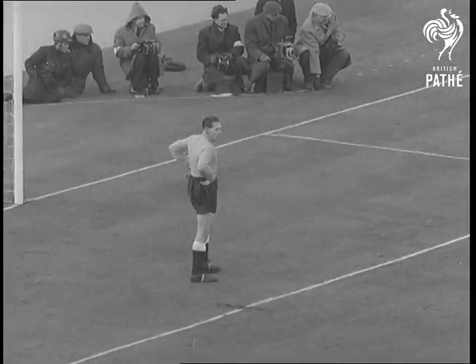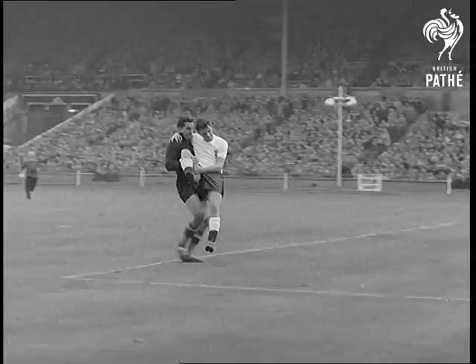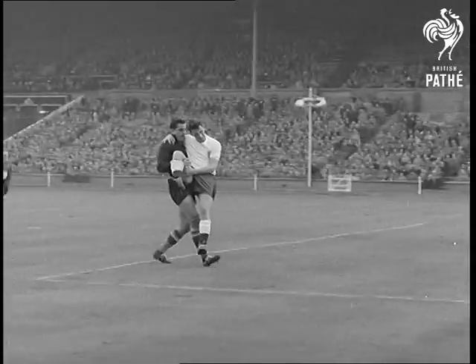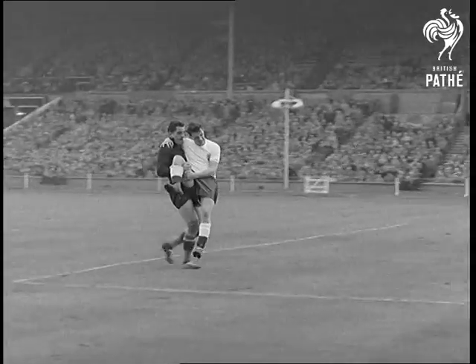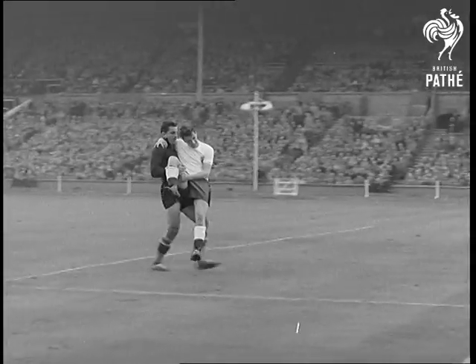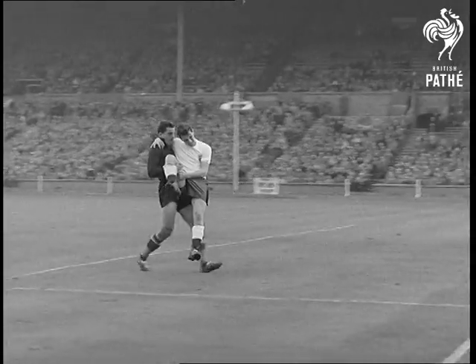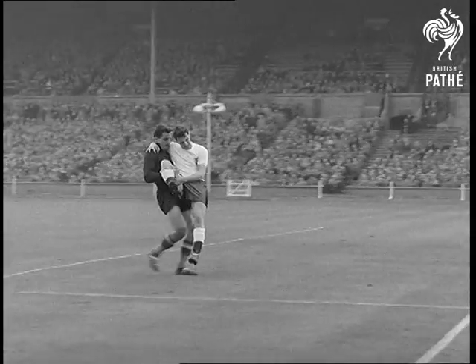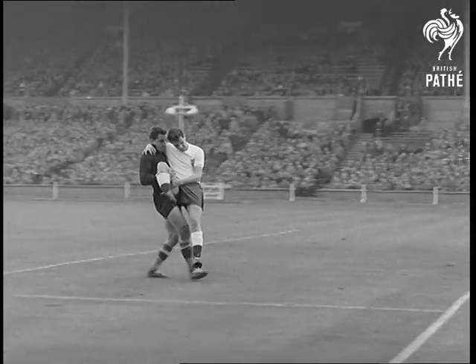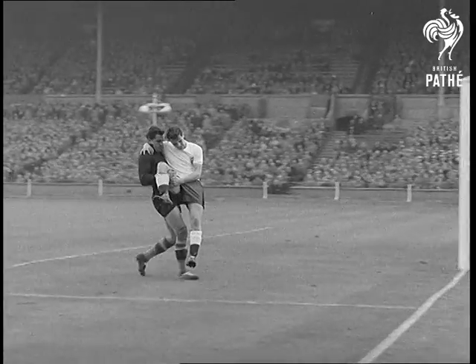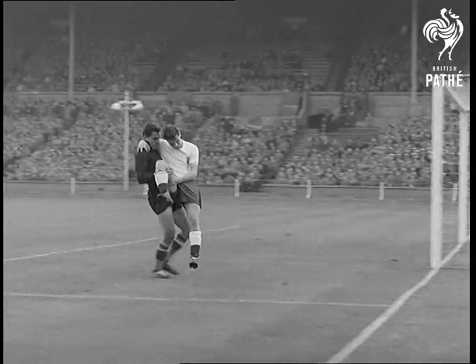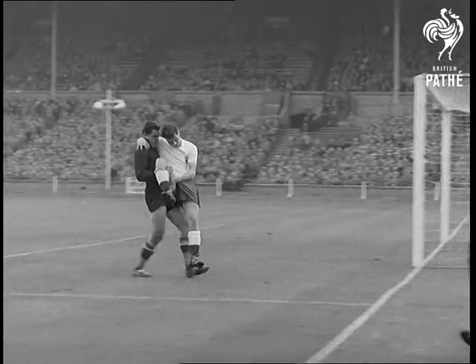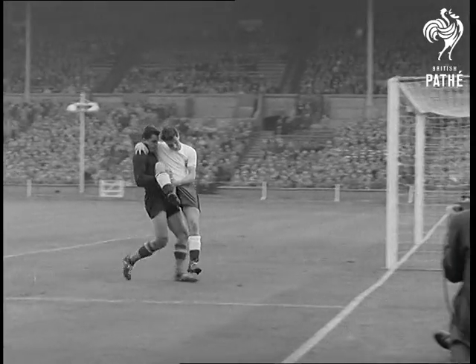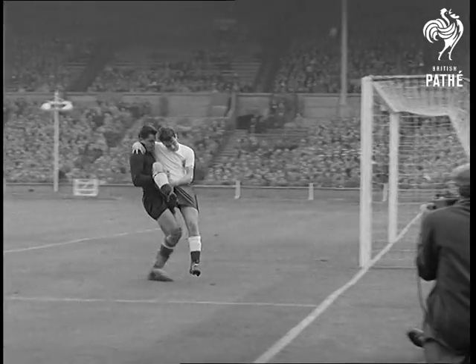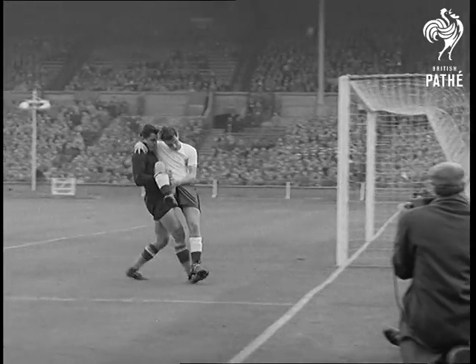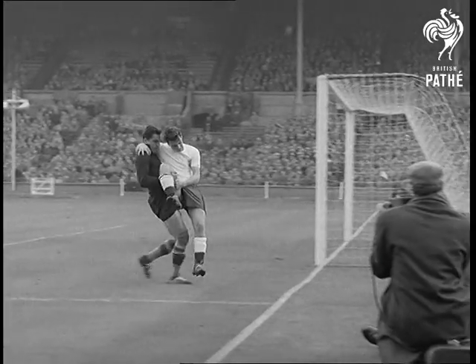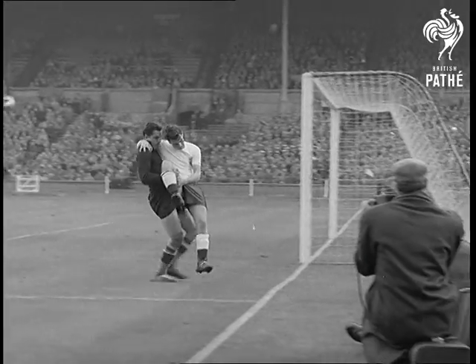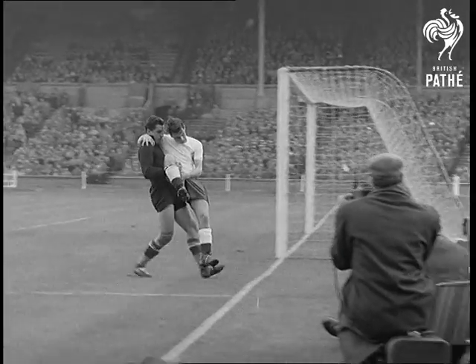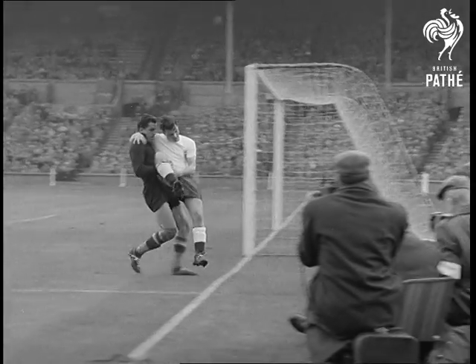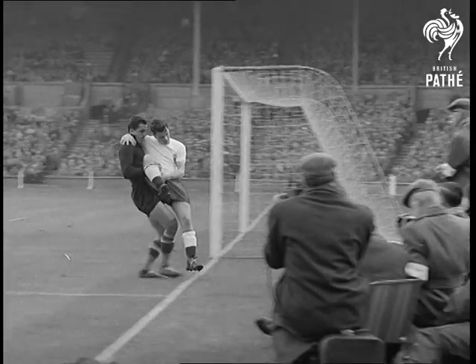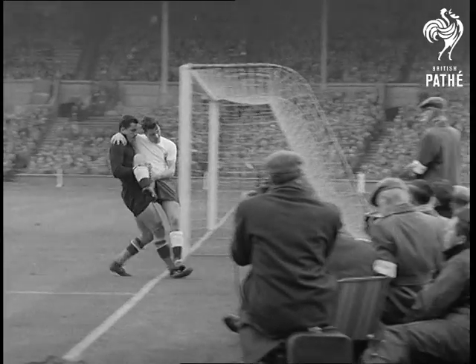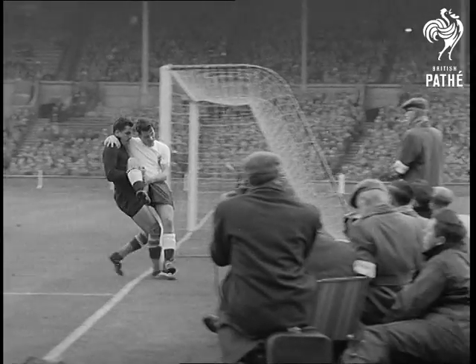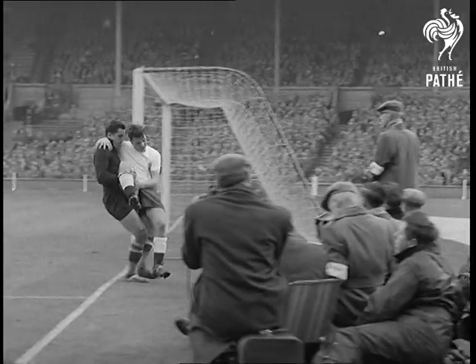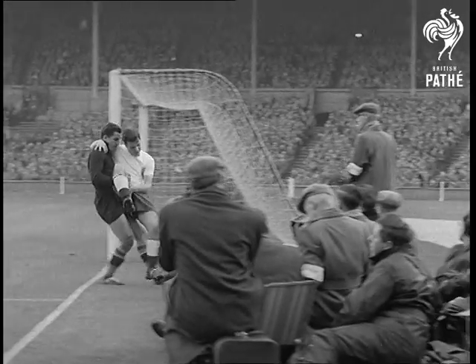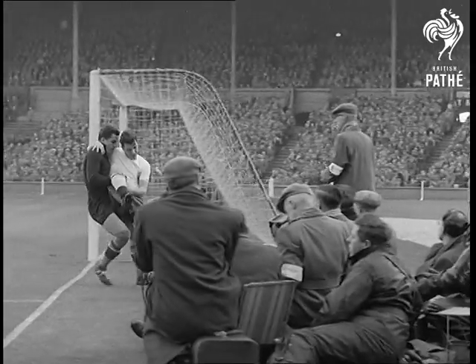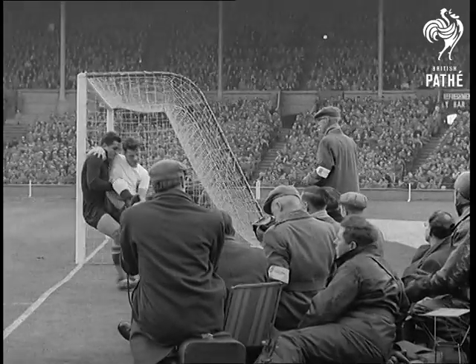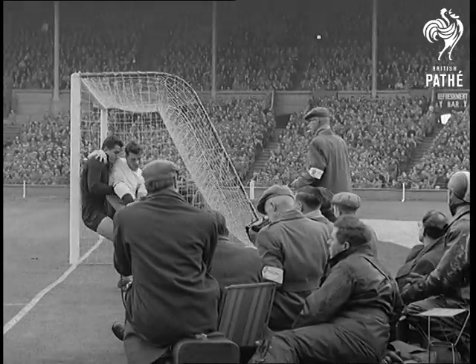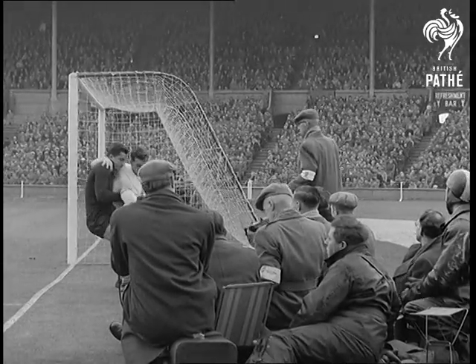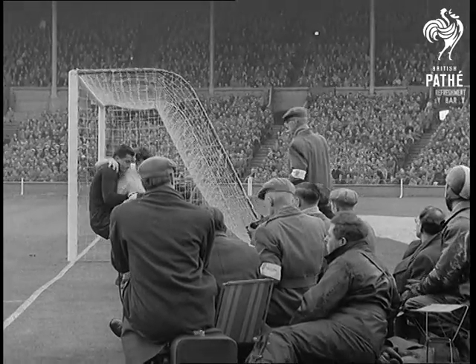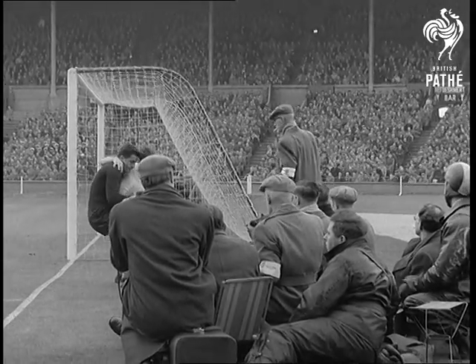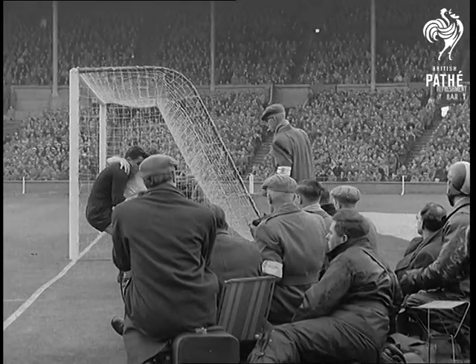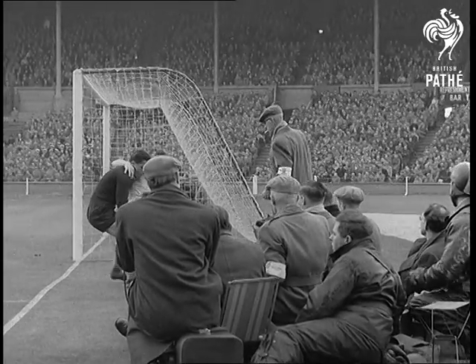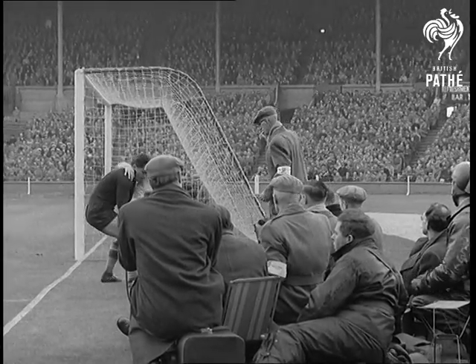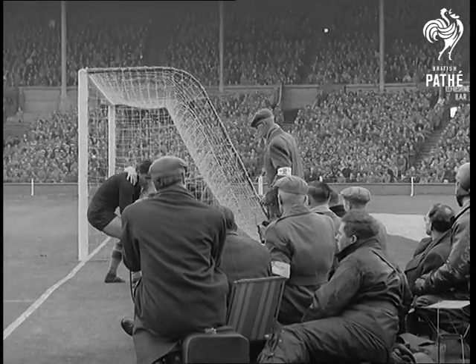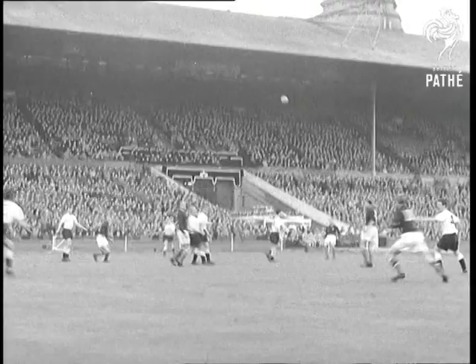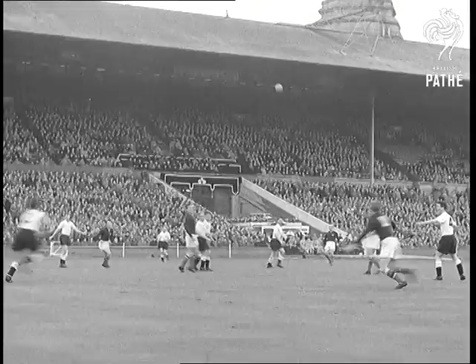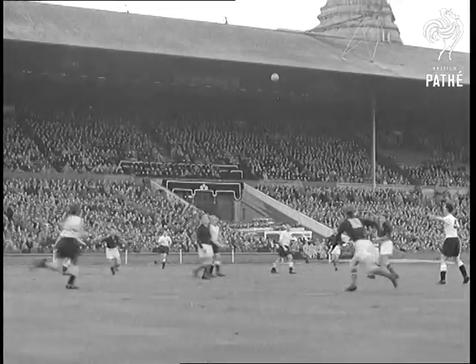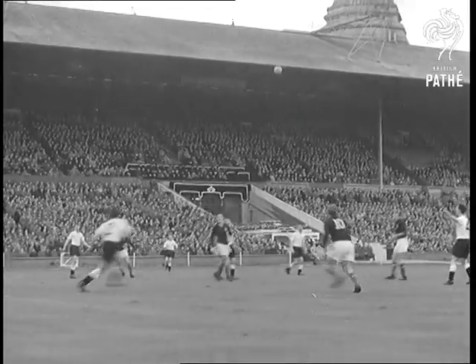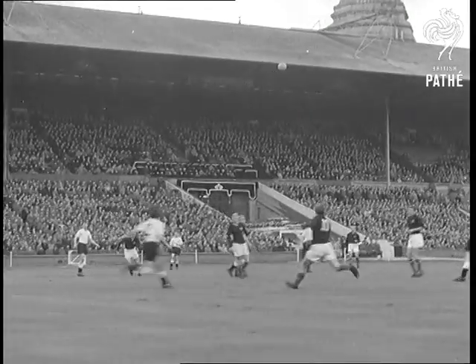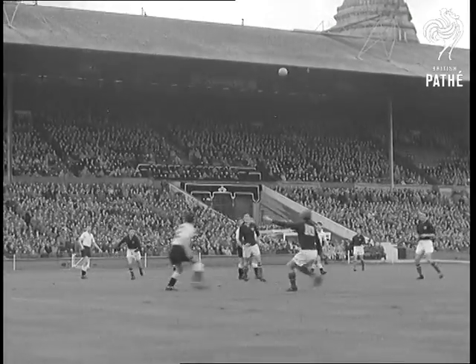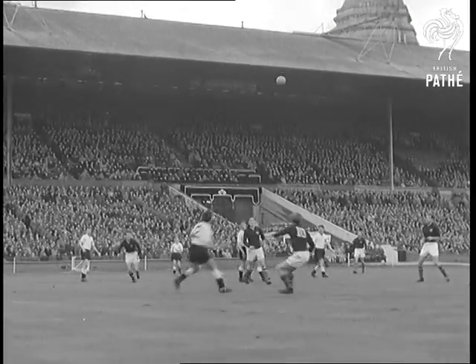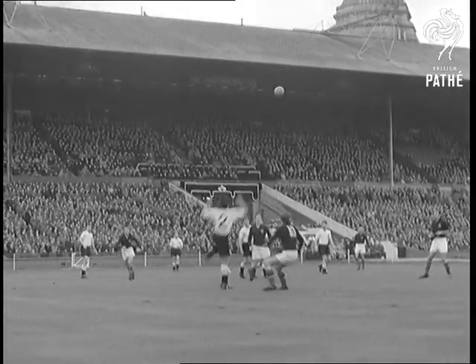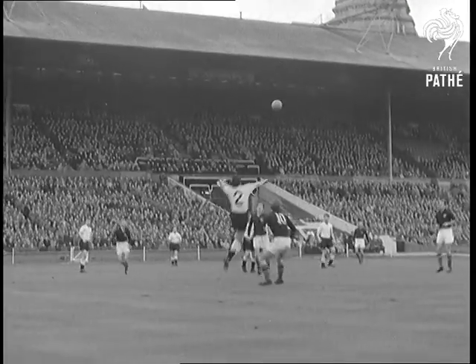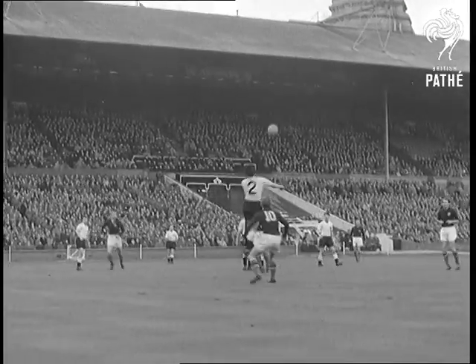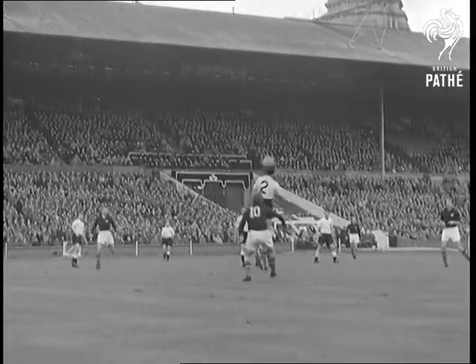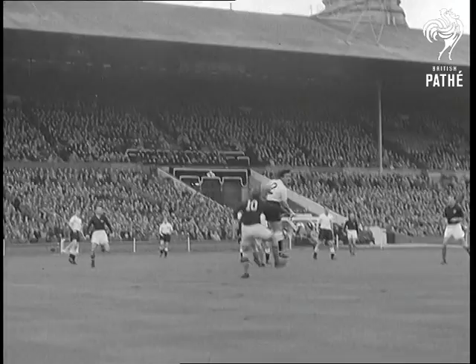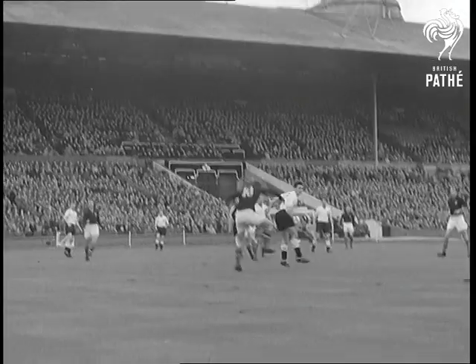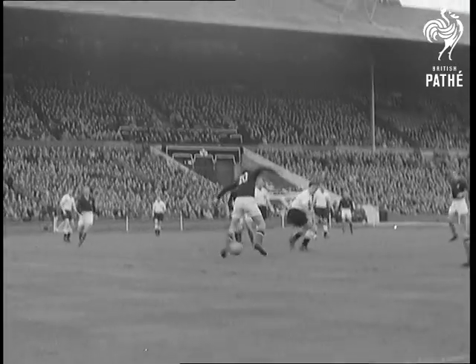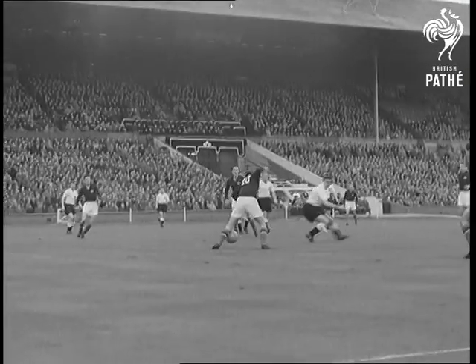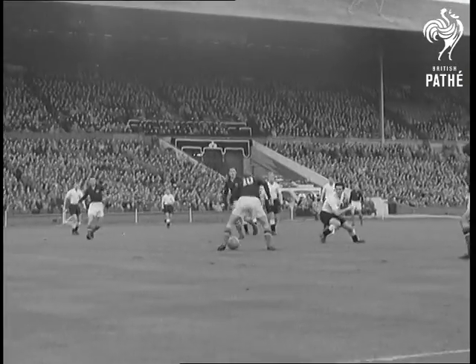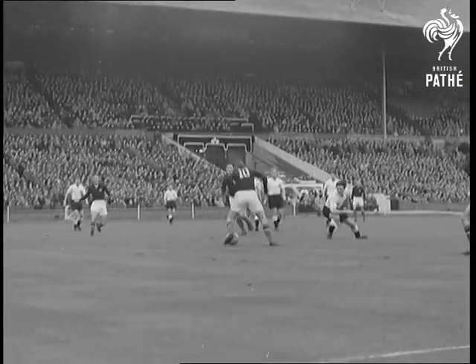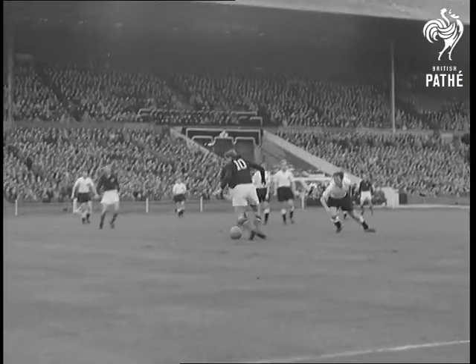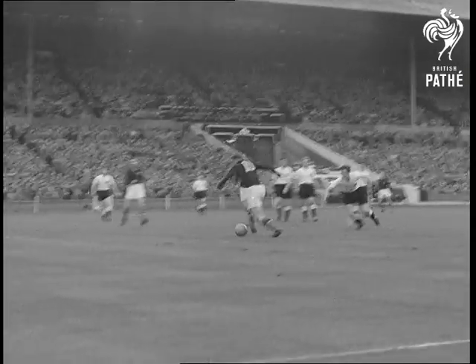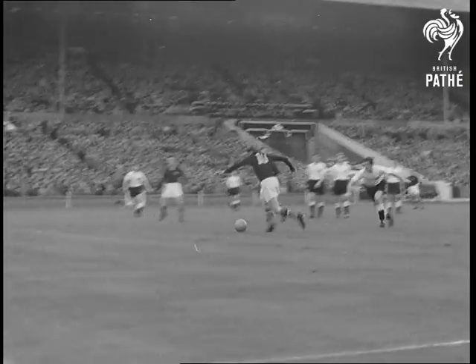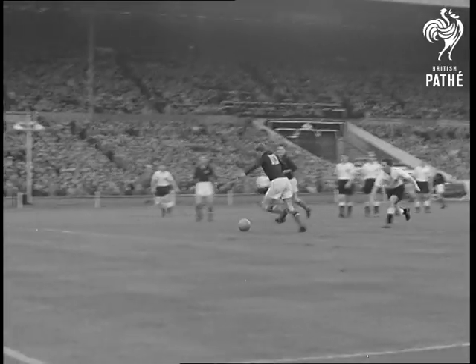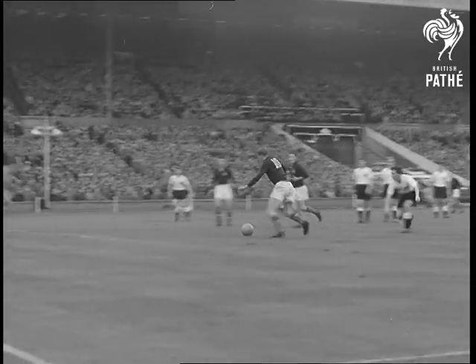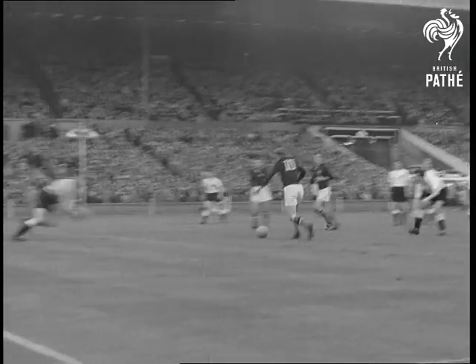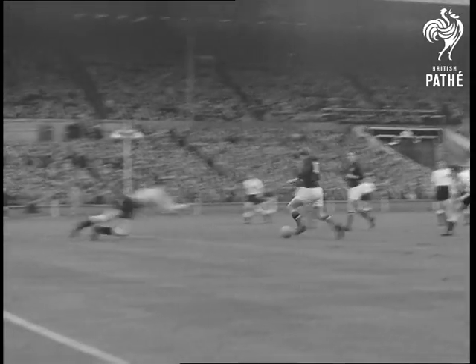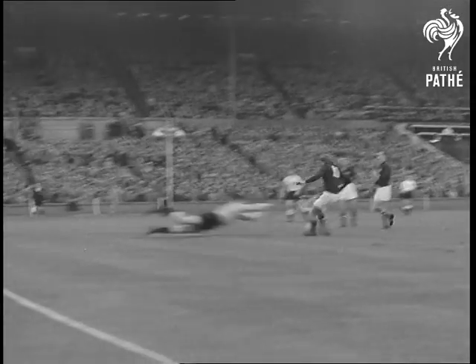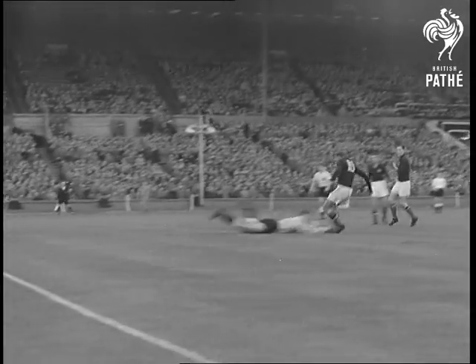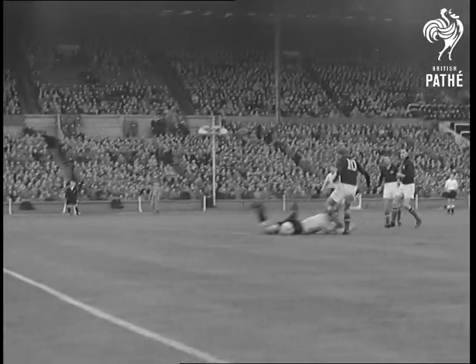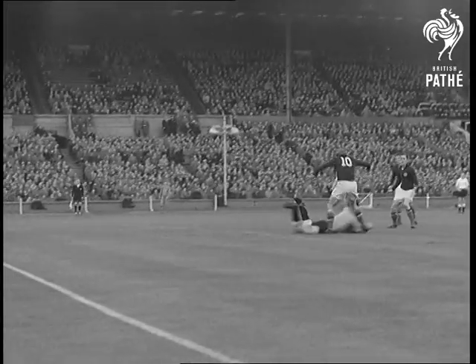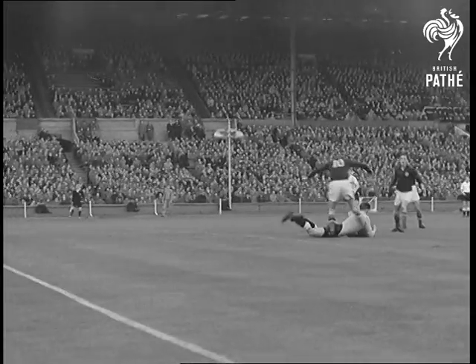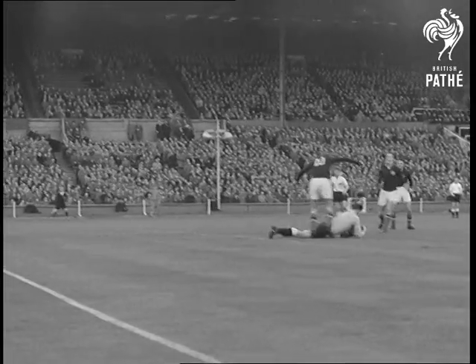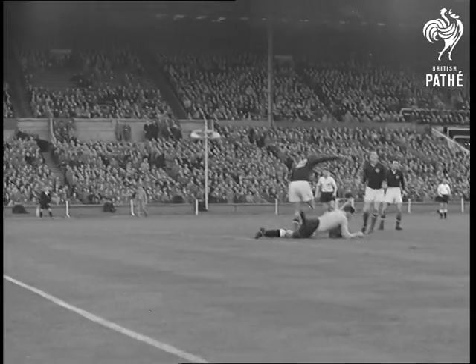Johnny Haynes is injured and Bearer helps him off. For a few minutes England are put off their stroke, but goalie Ditchburn stops a dangerous offensive.